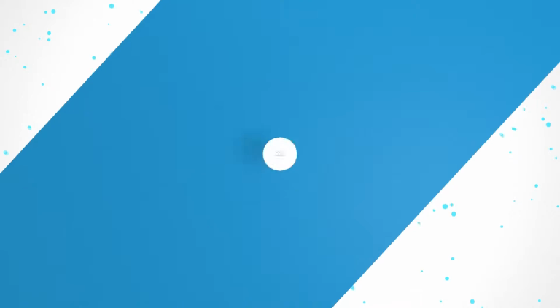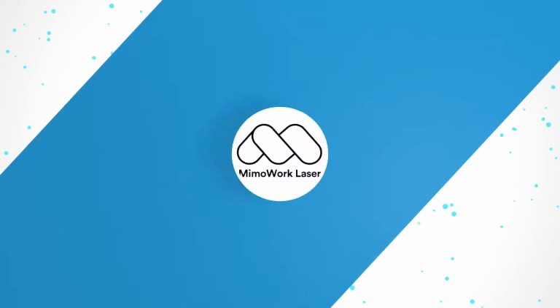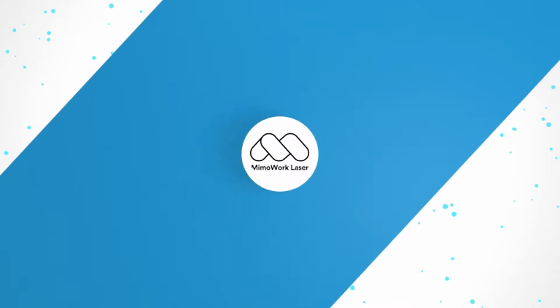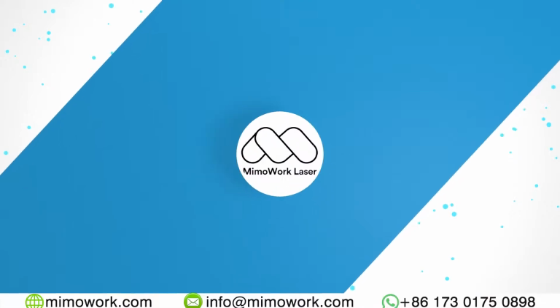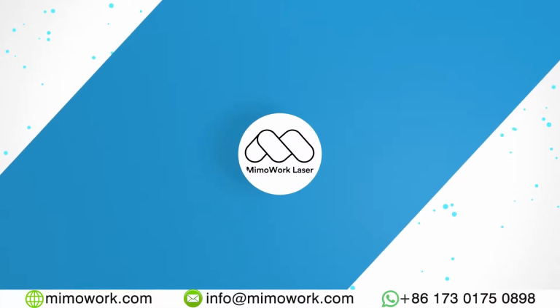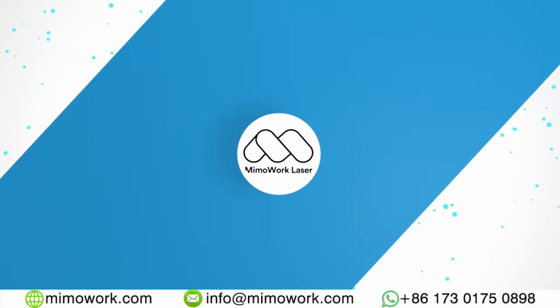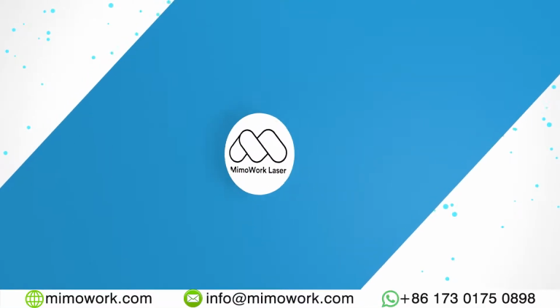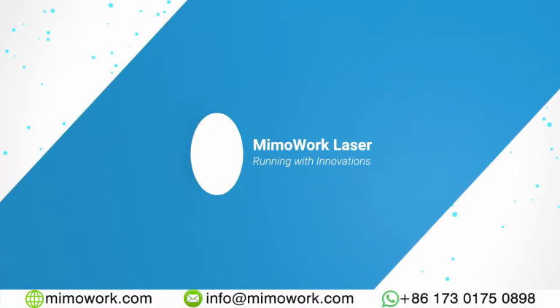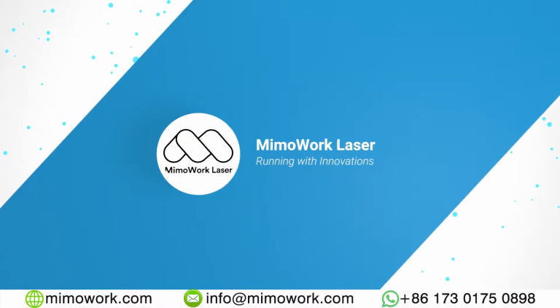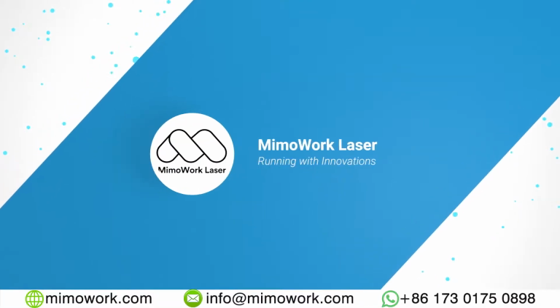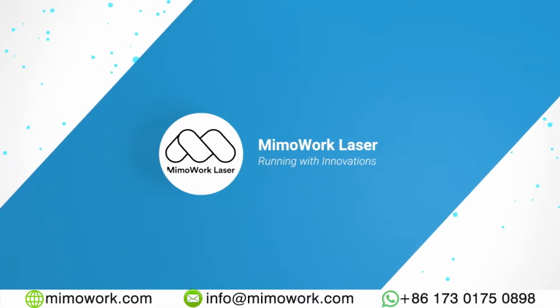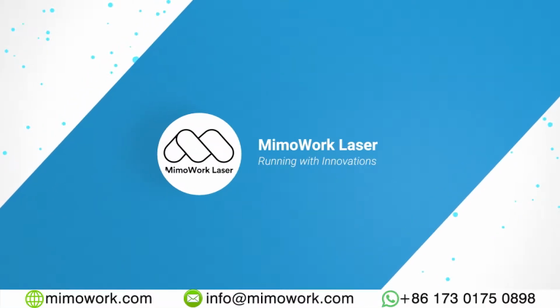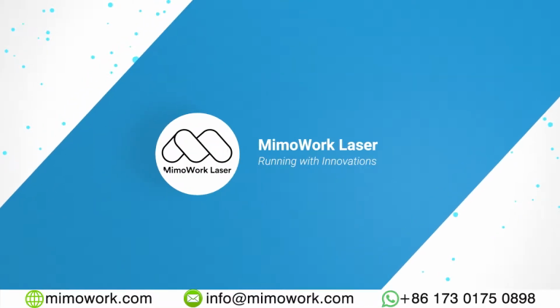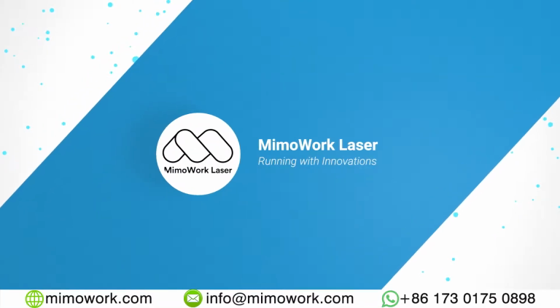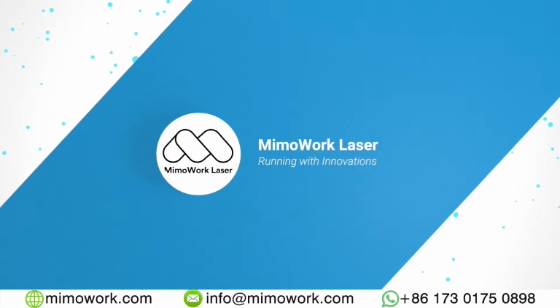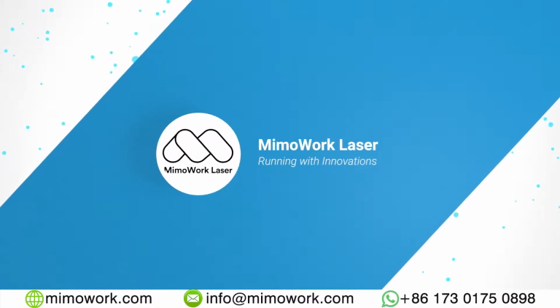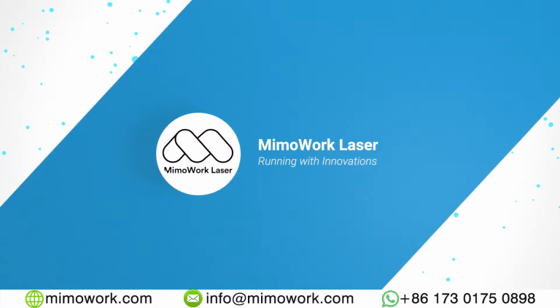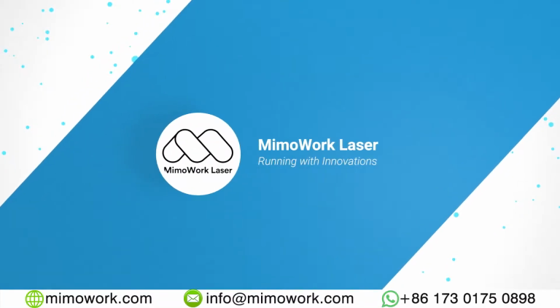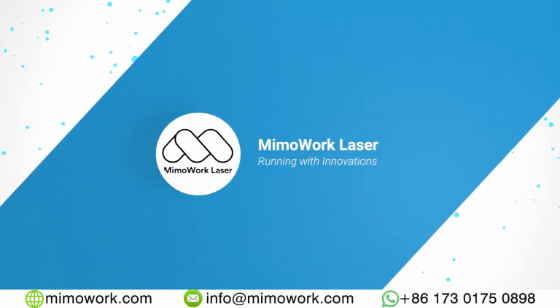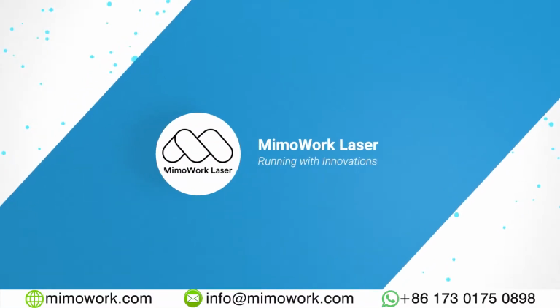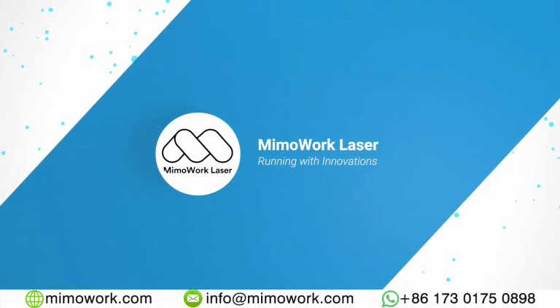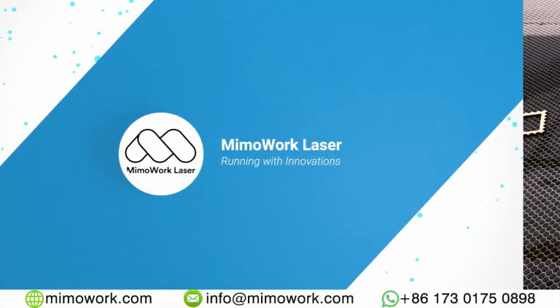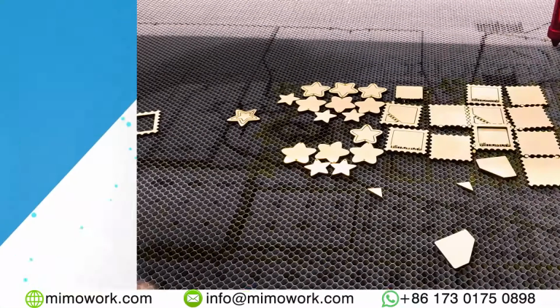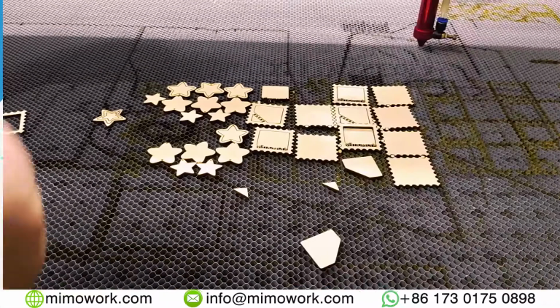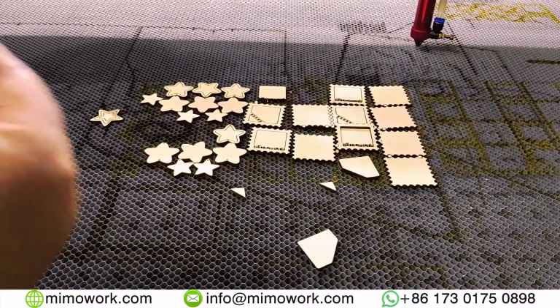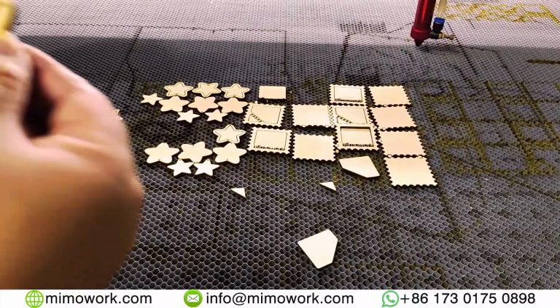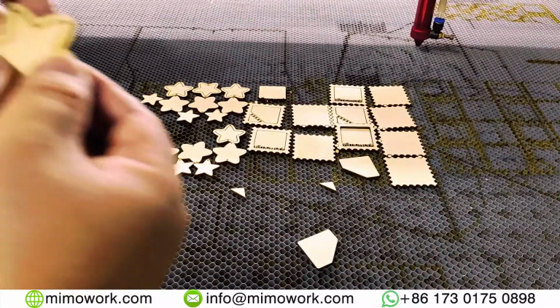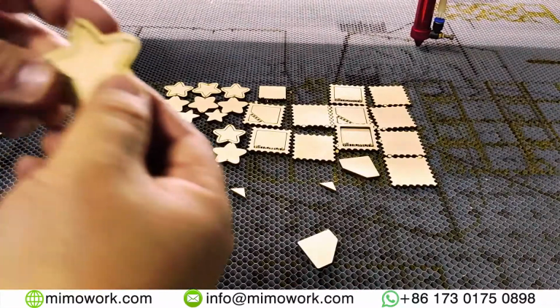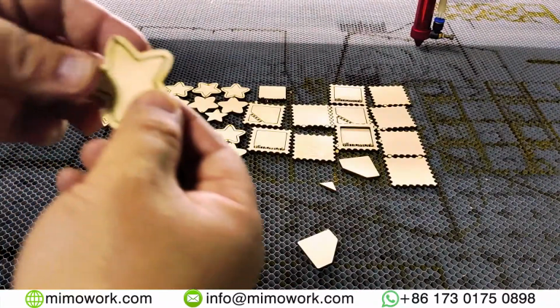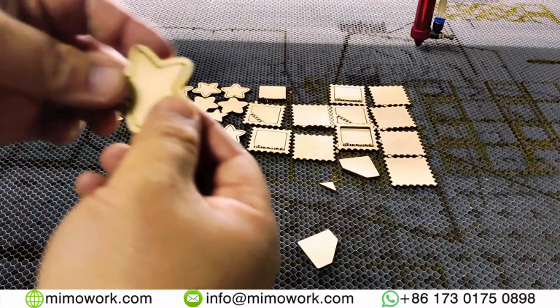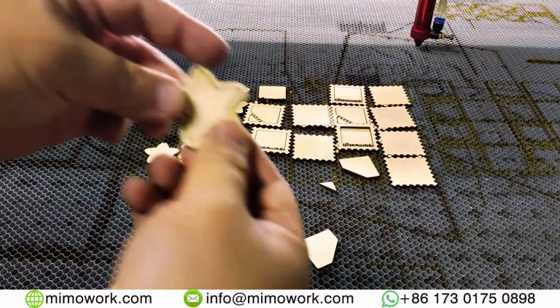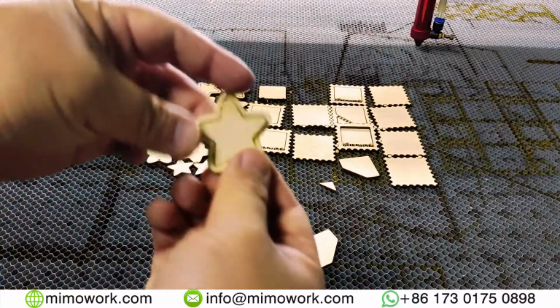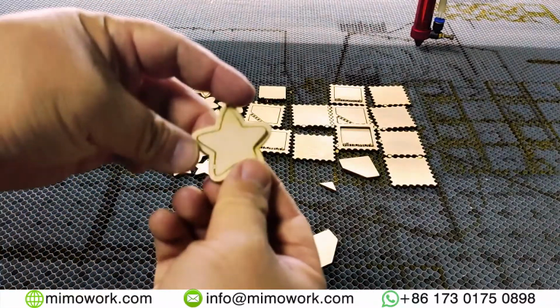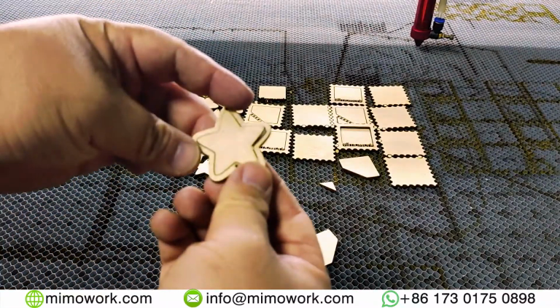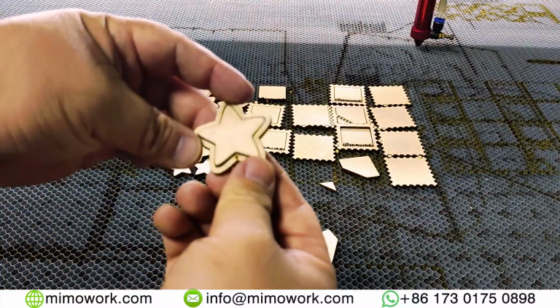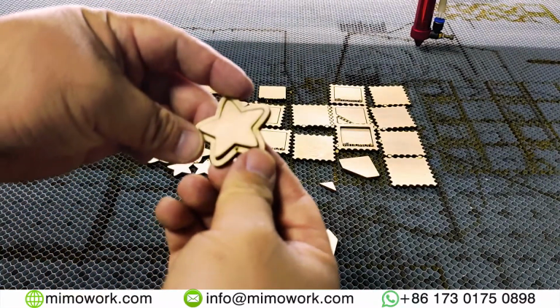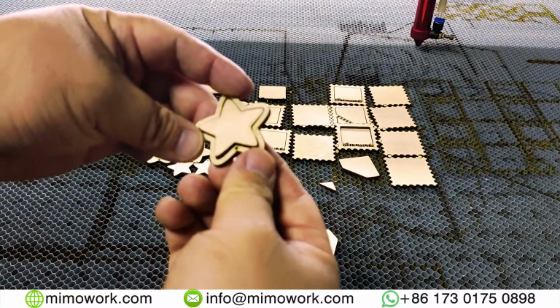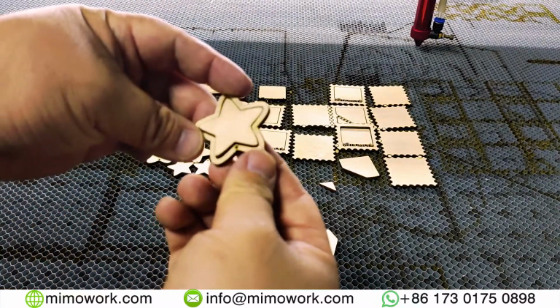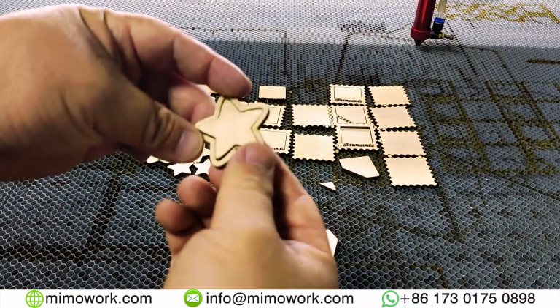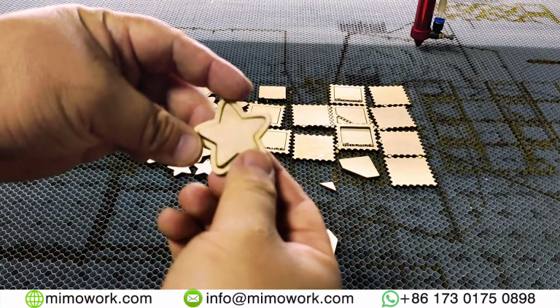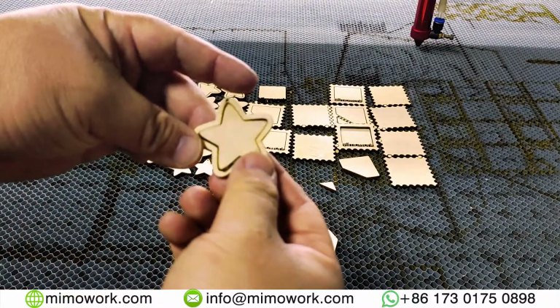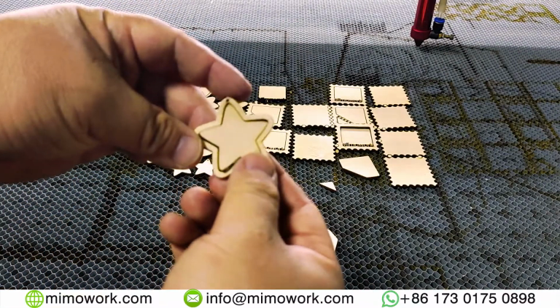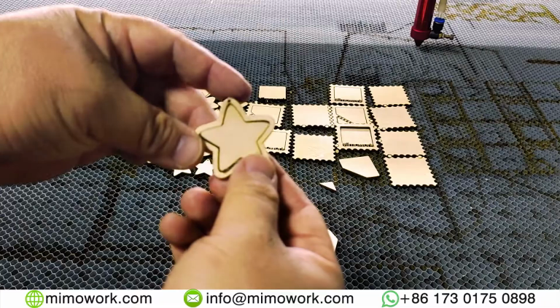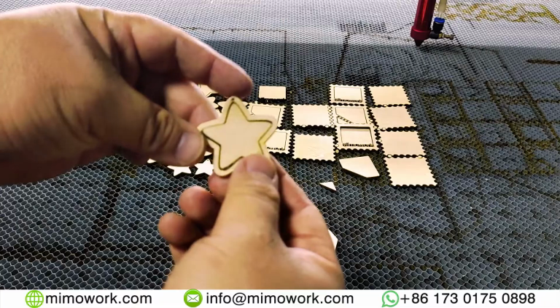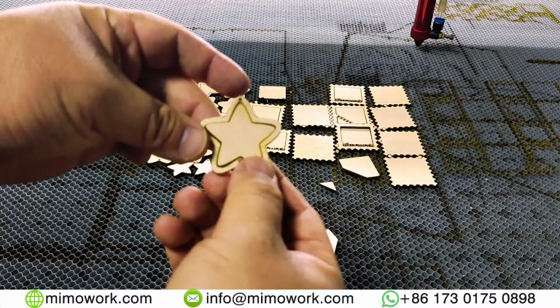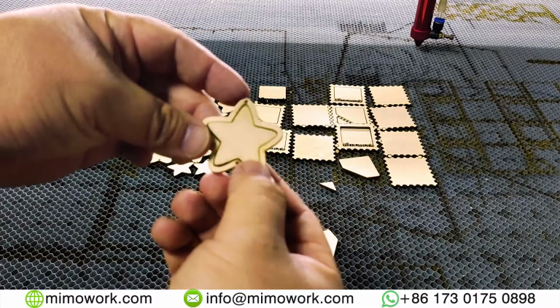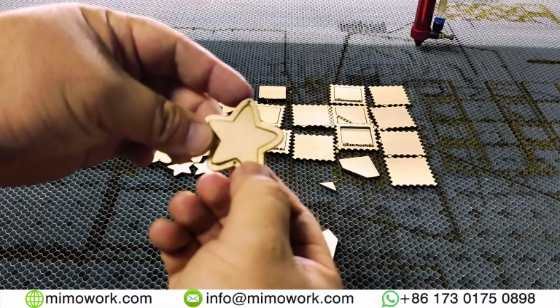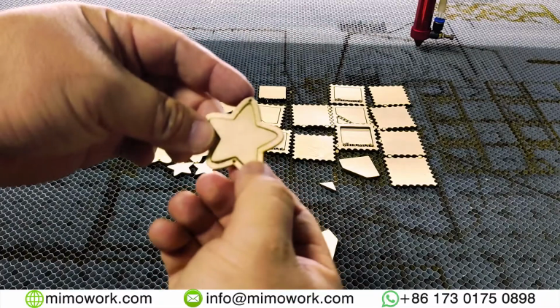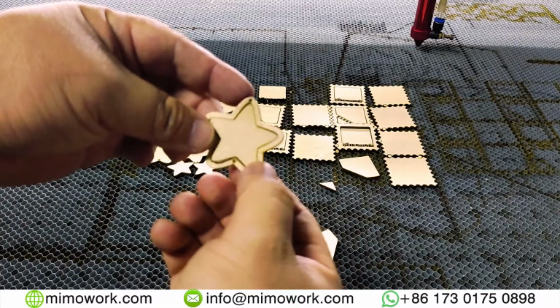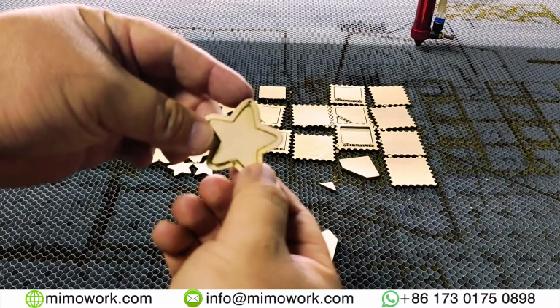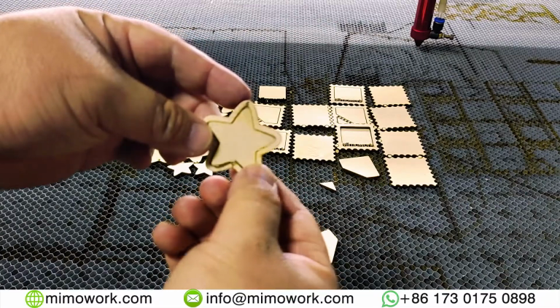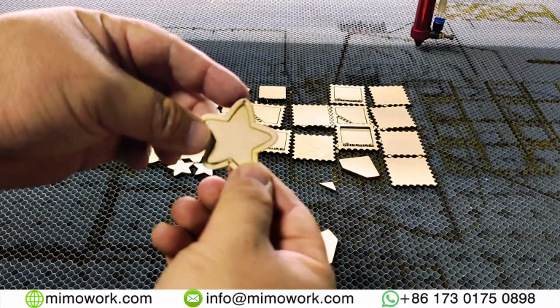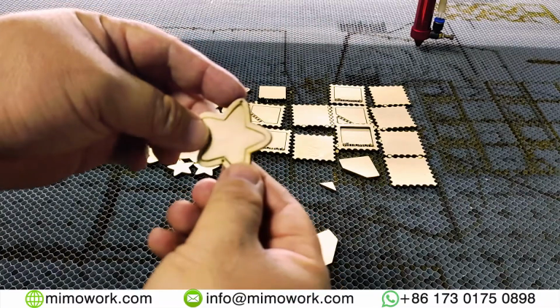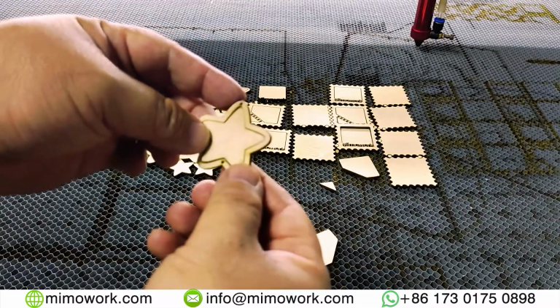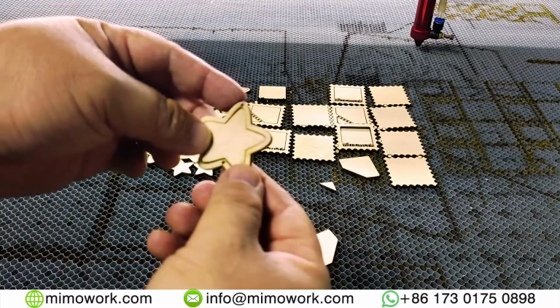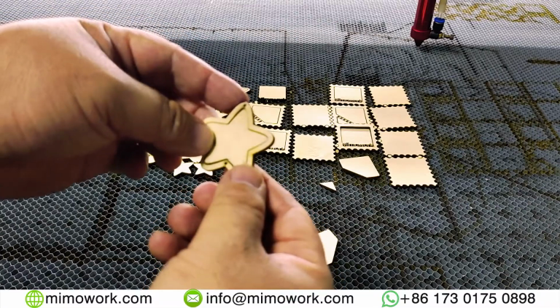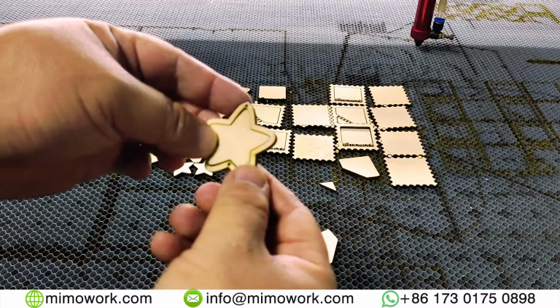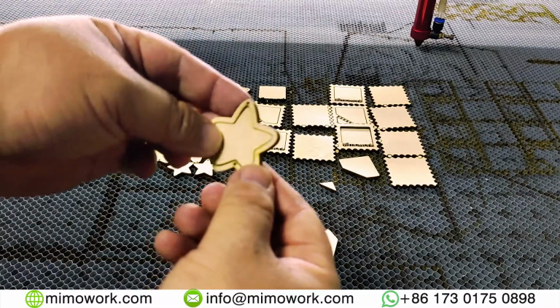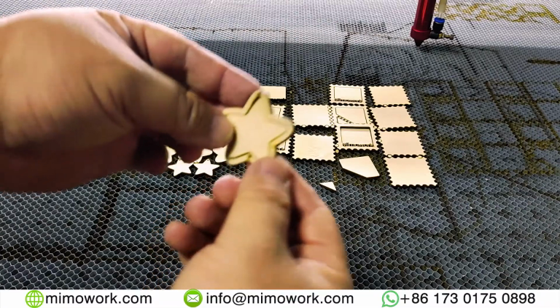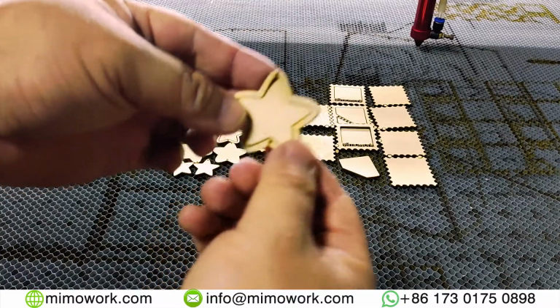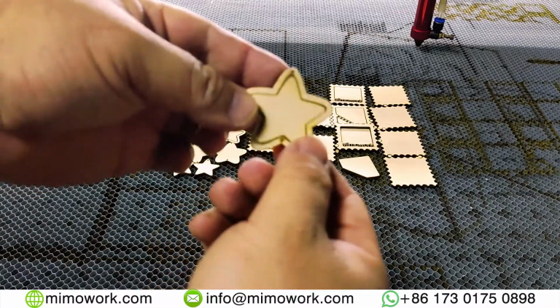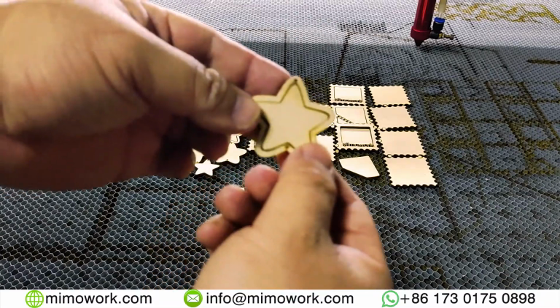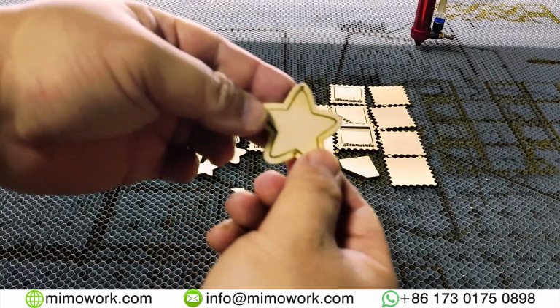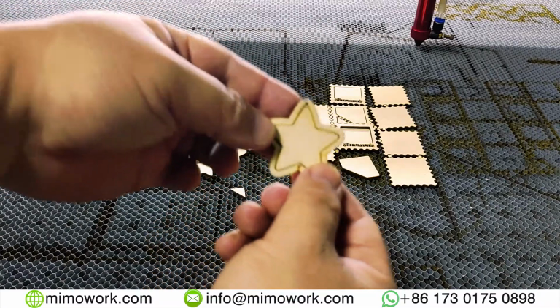Hello, this is Mimowork Laser. Today we are going to show you how to cut out mini photo frames using a laser cutter.